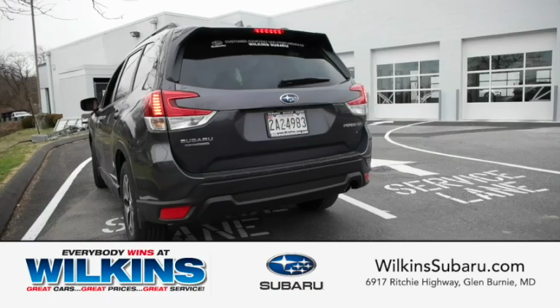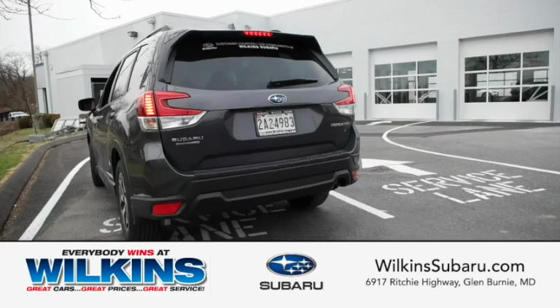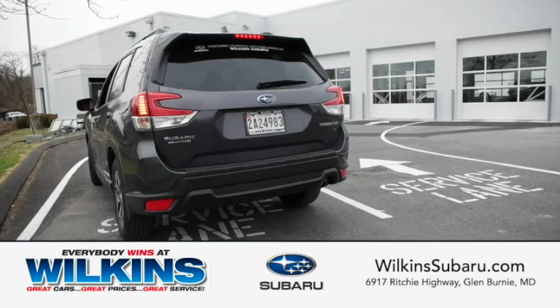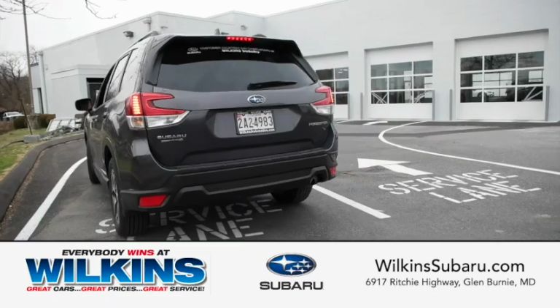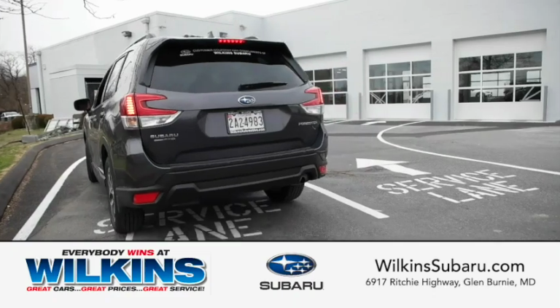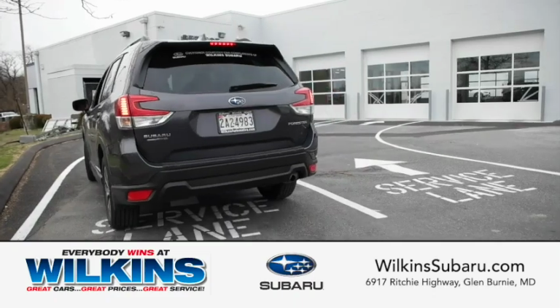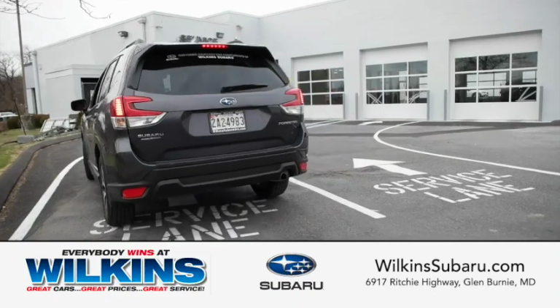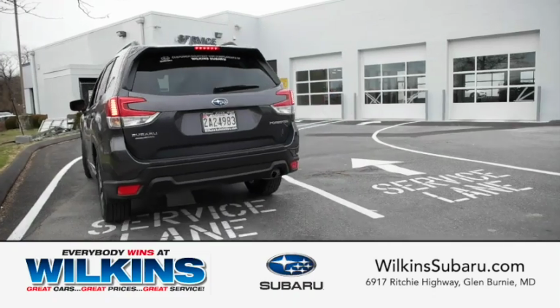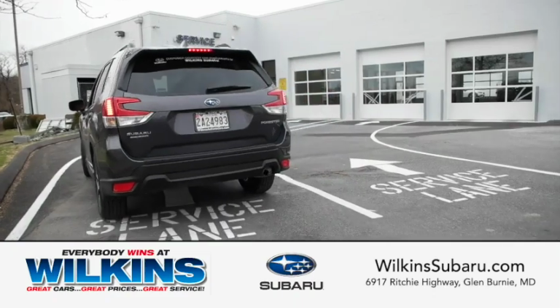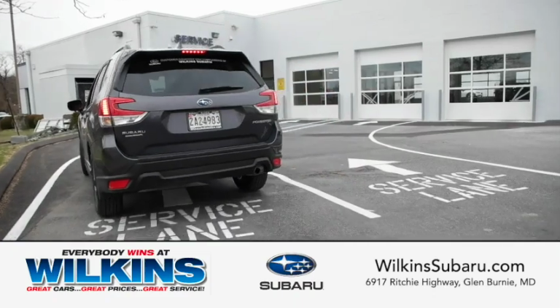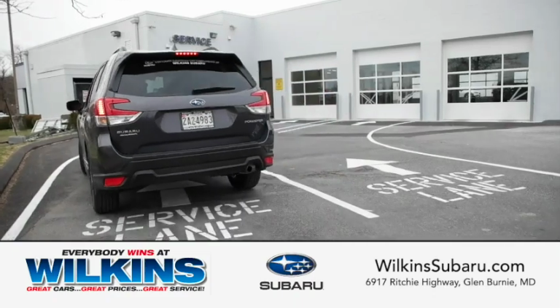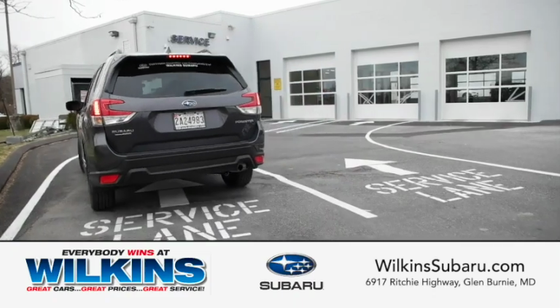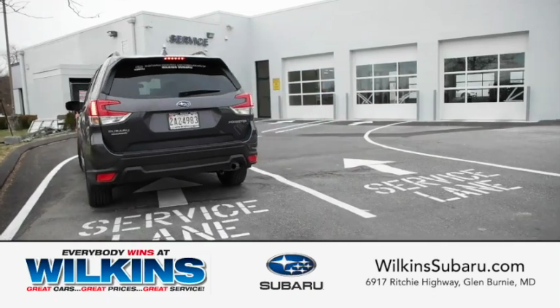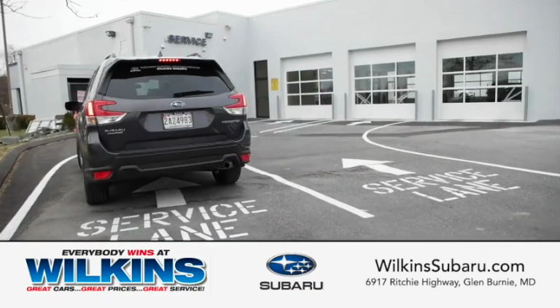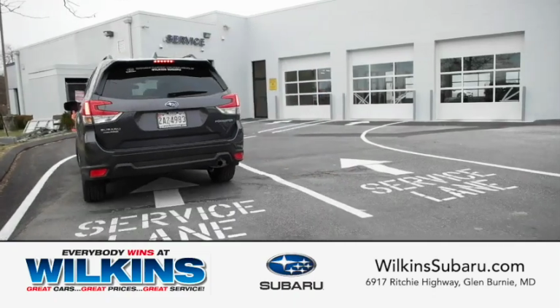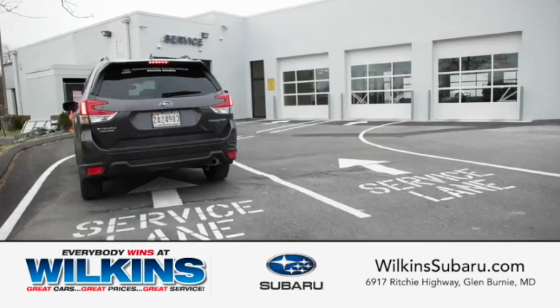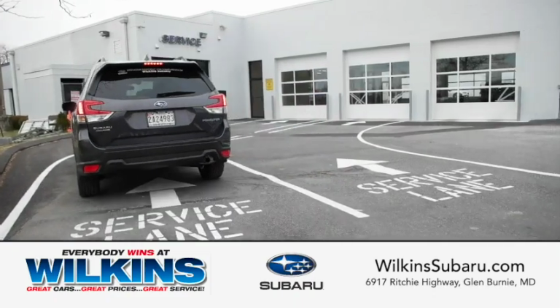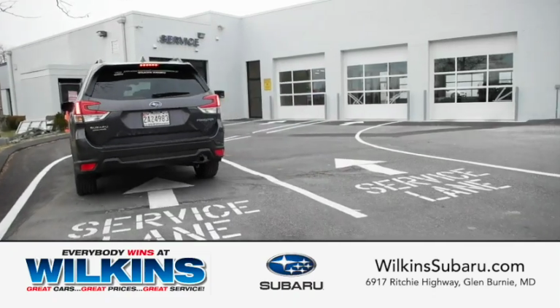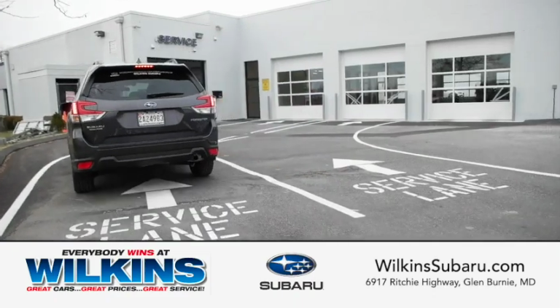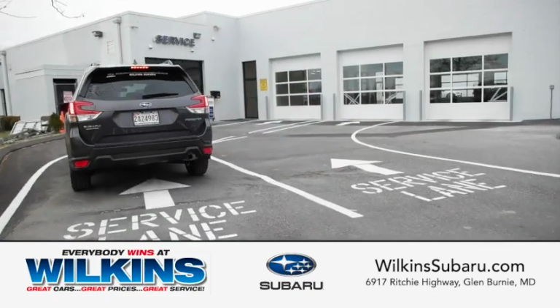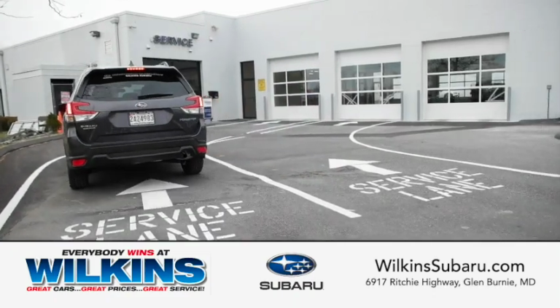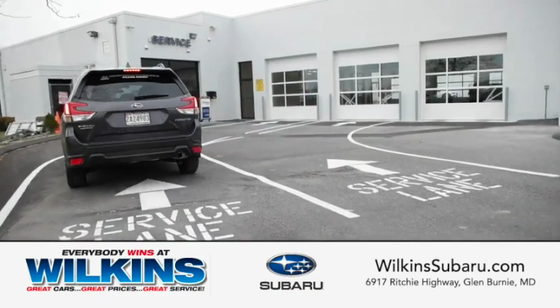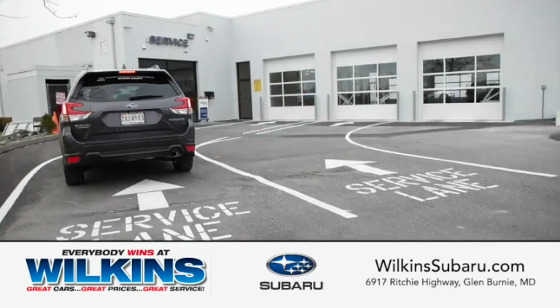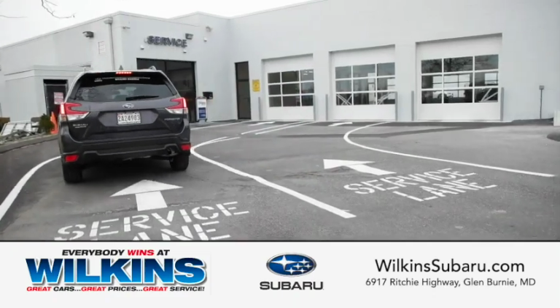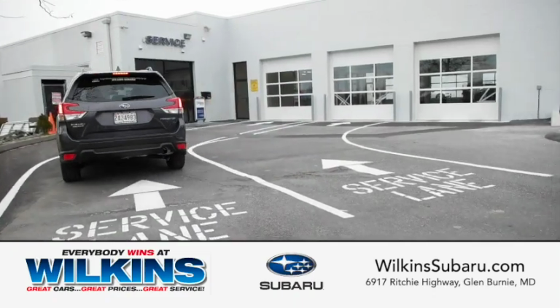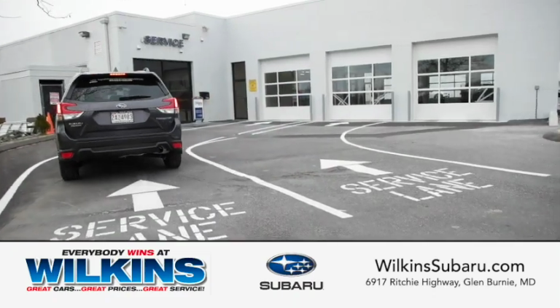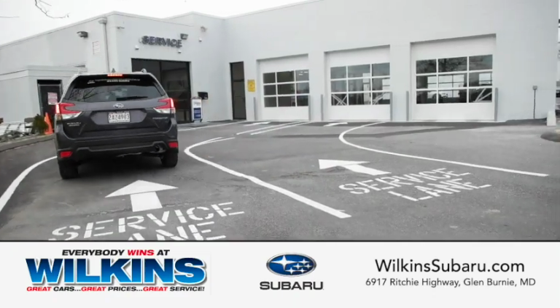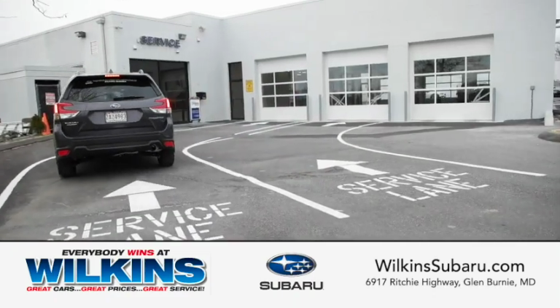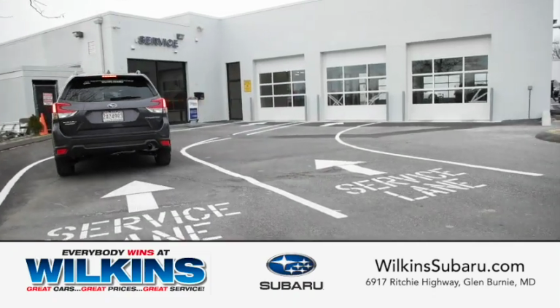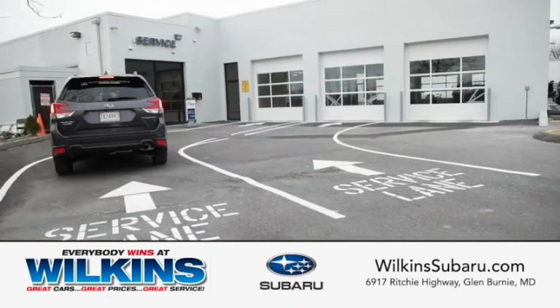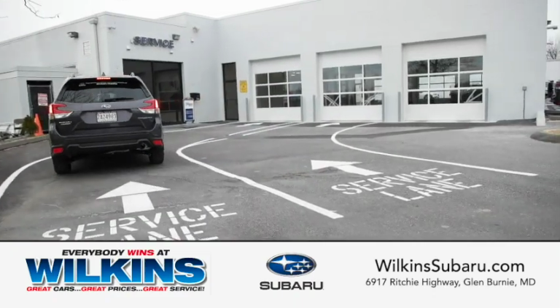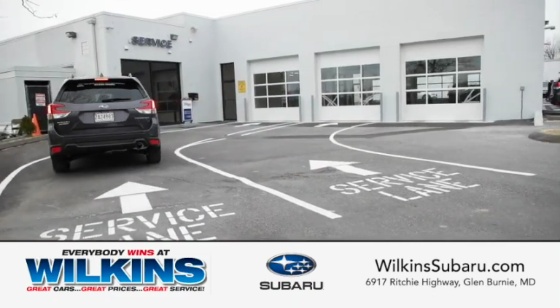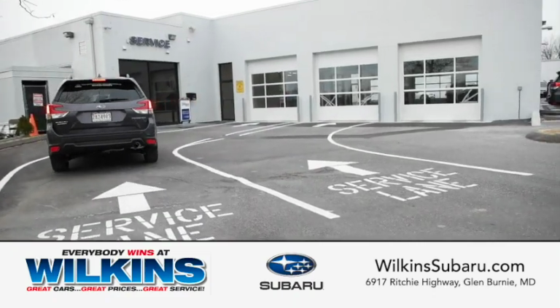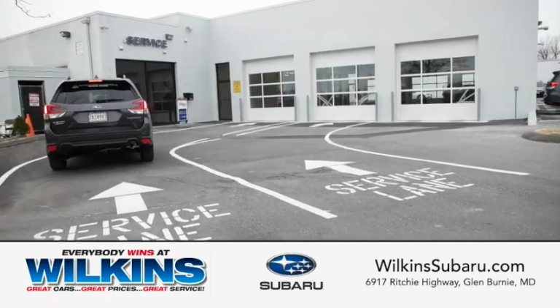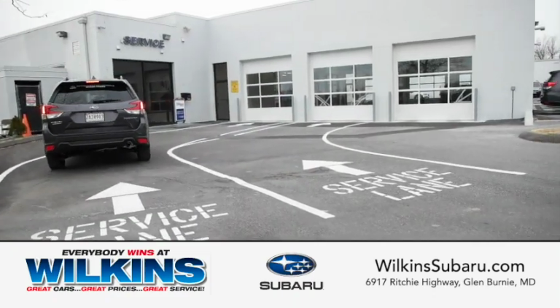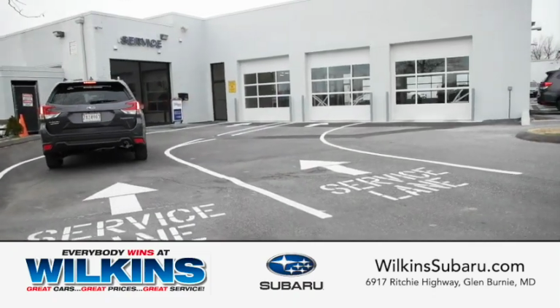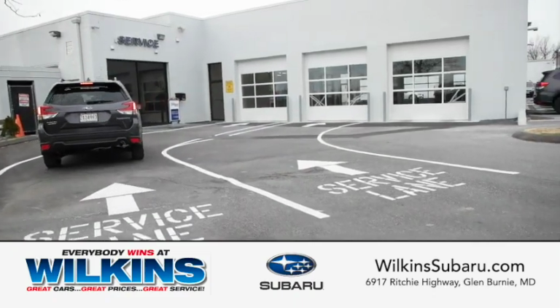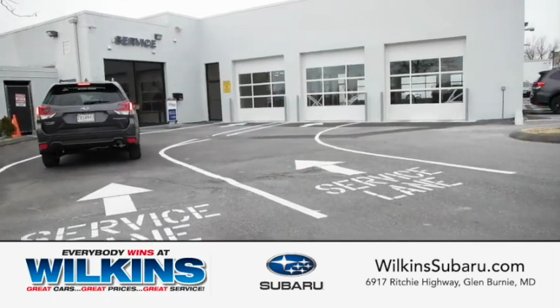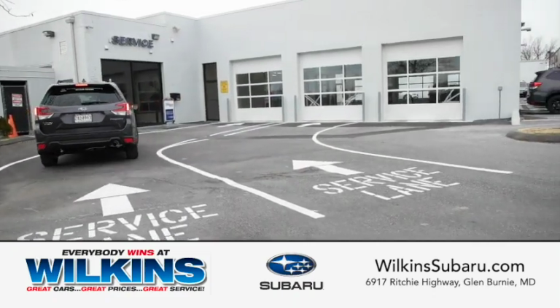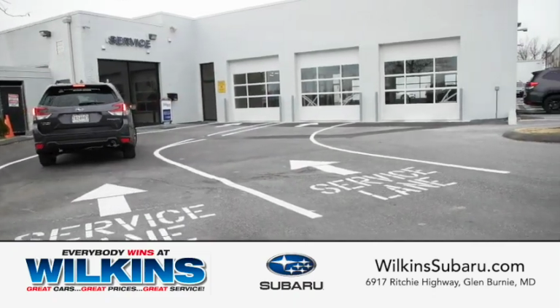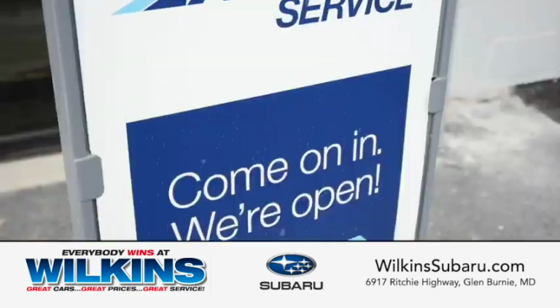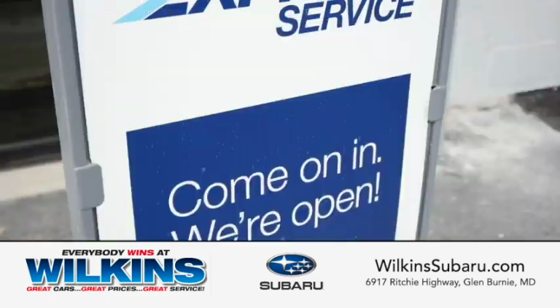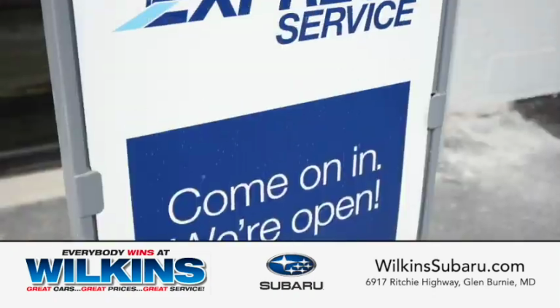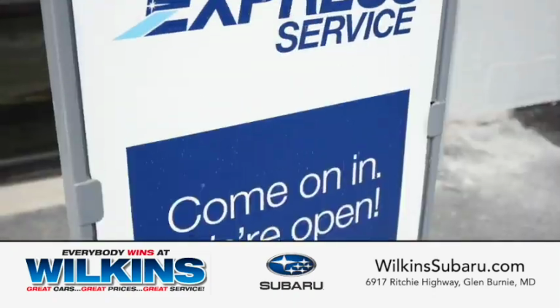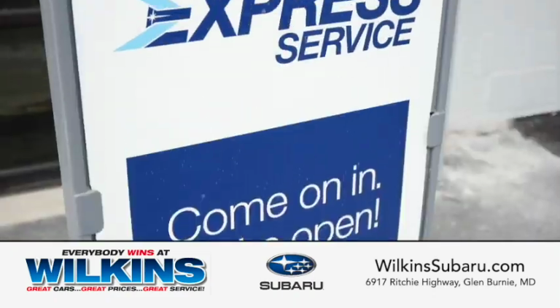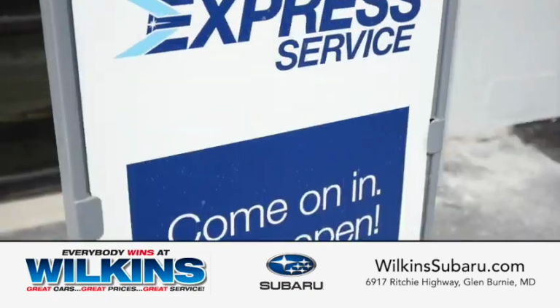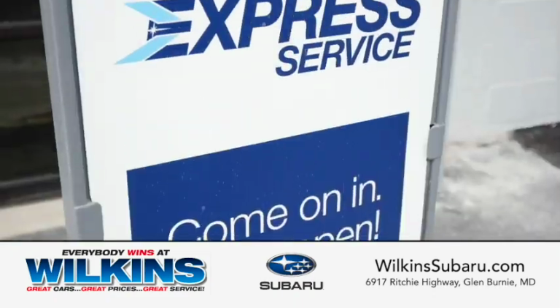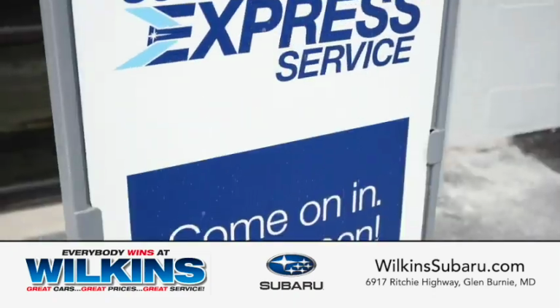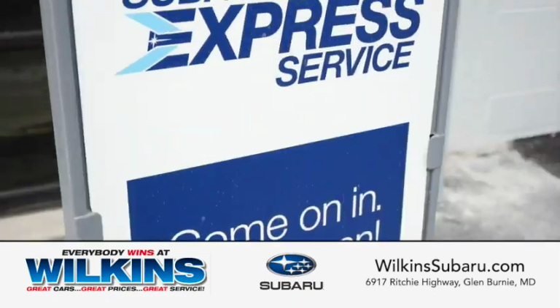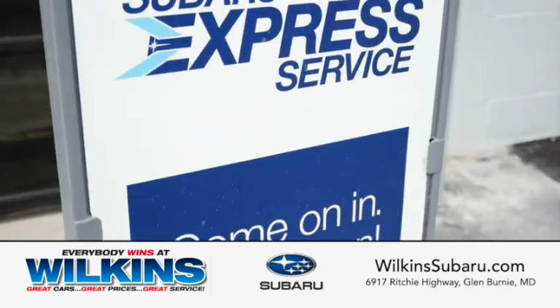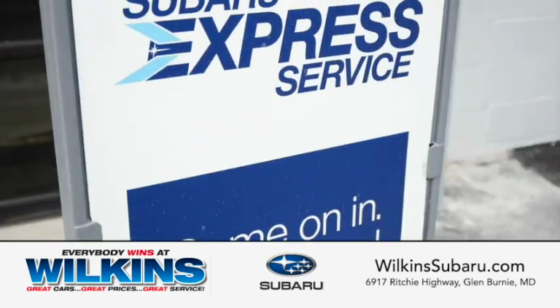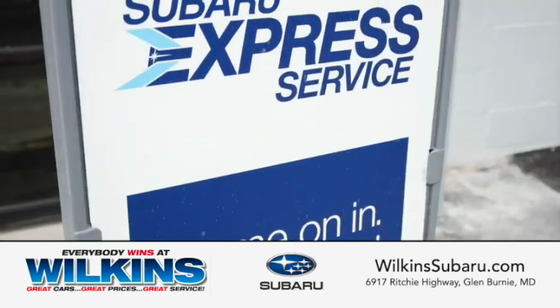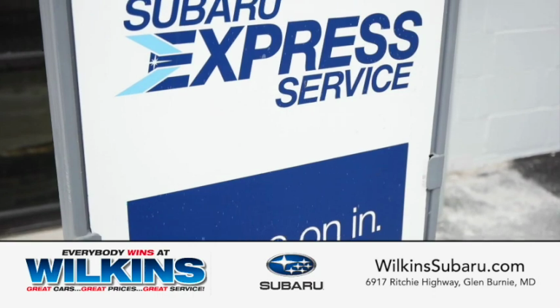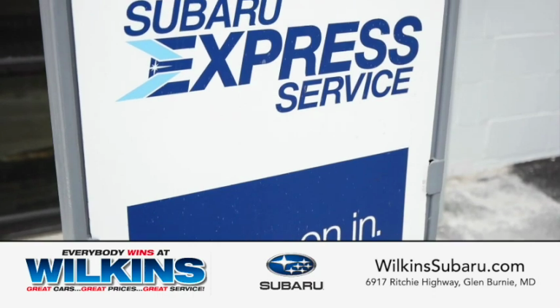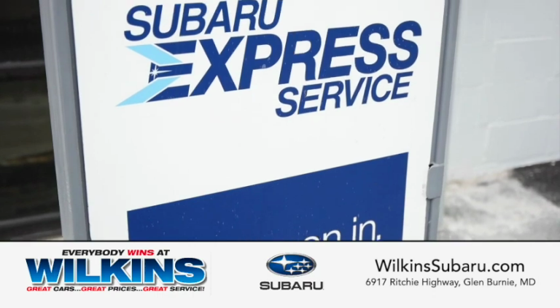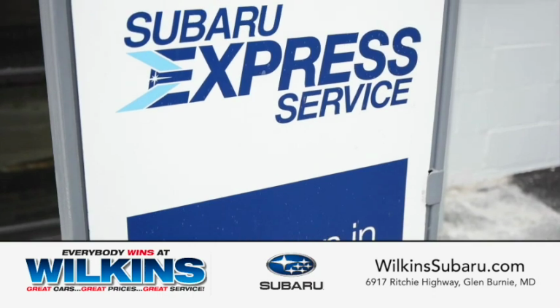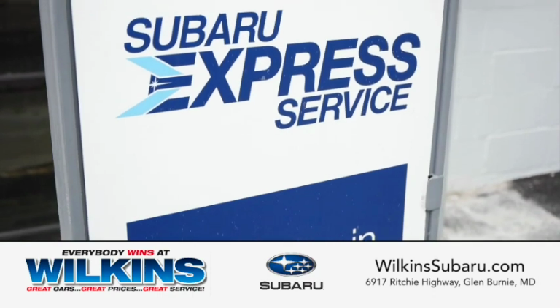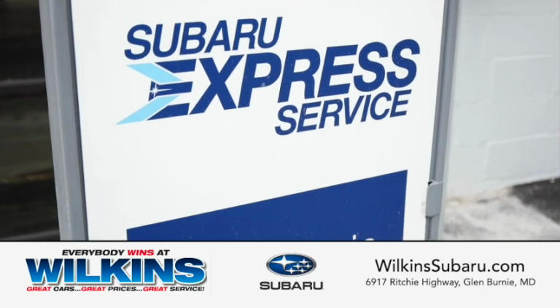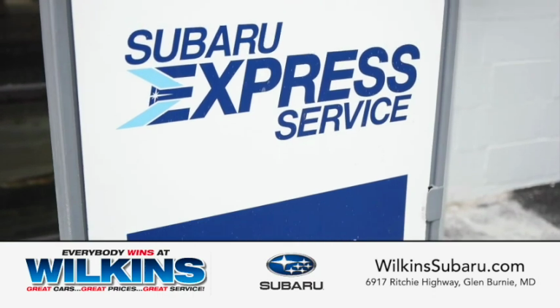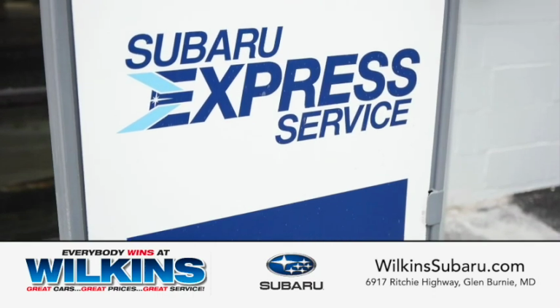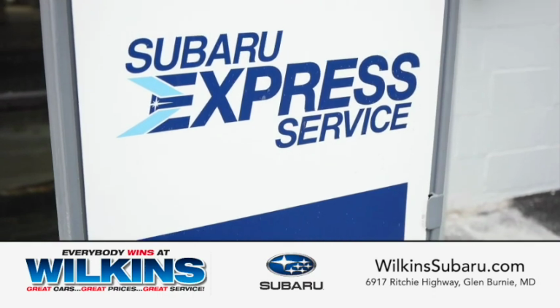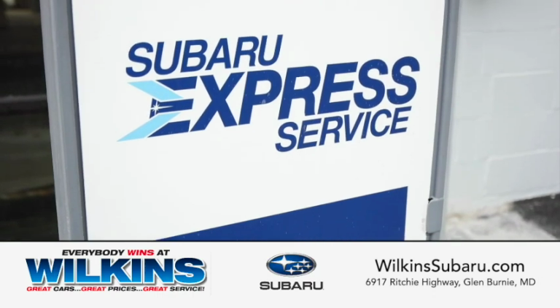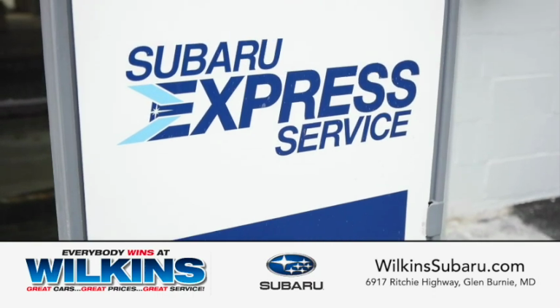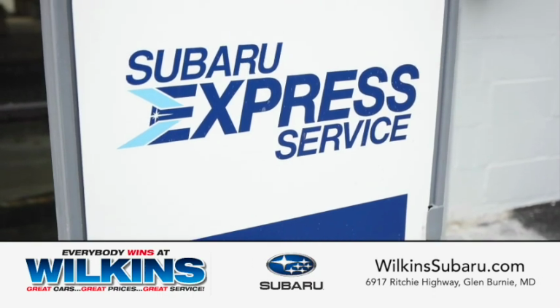Welcome to the newly renovated Wilkins Subaru Service Lane, proudly offering Subaru Express Service.